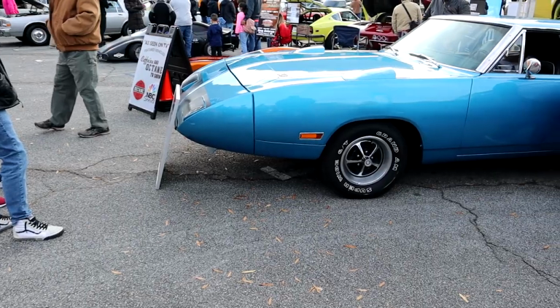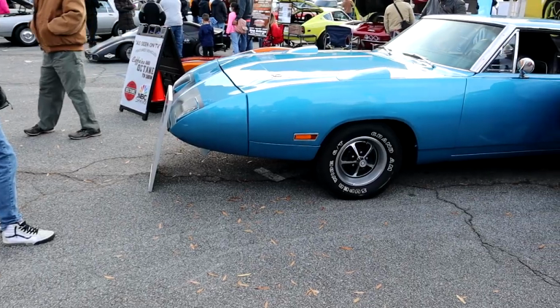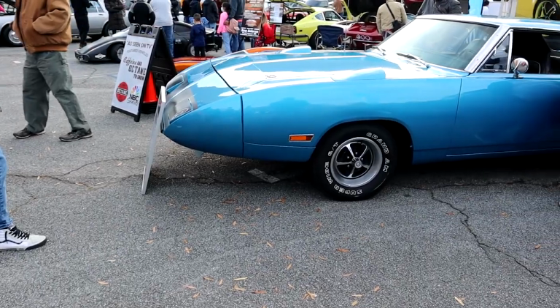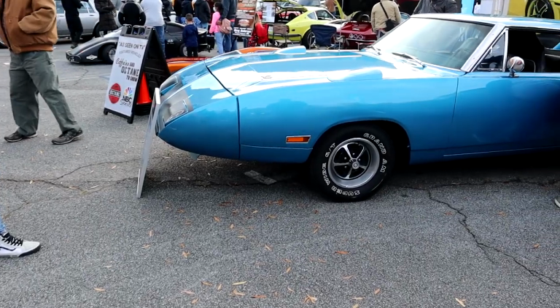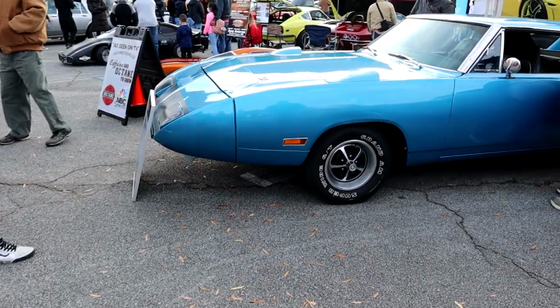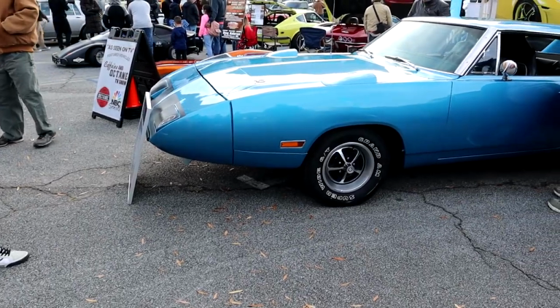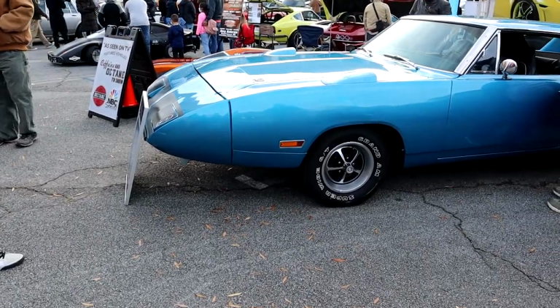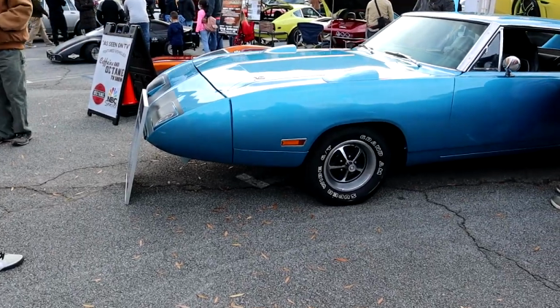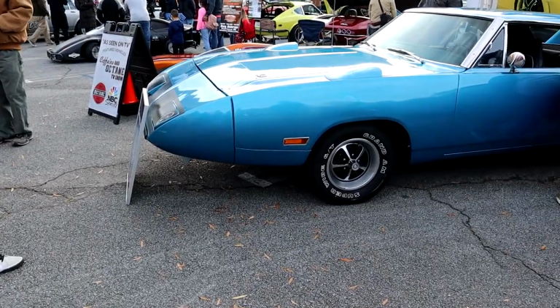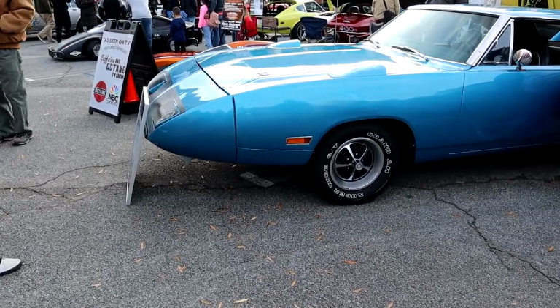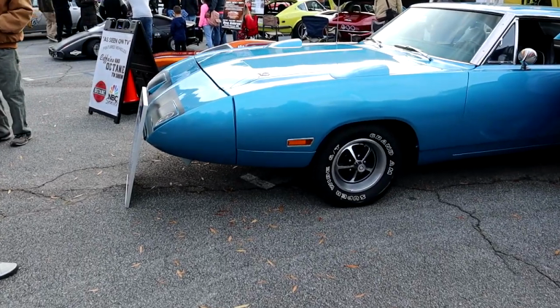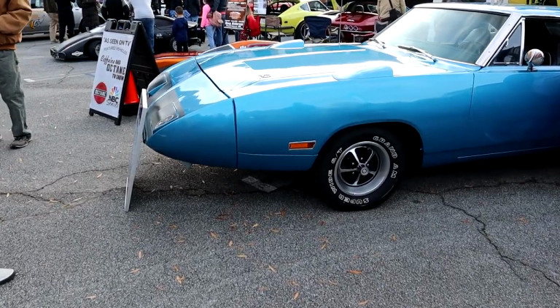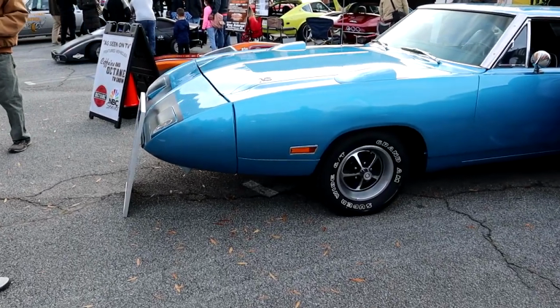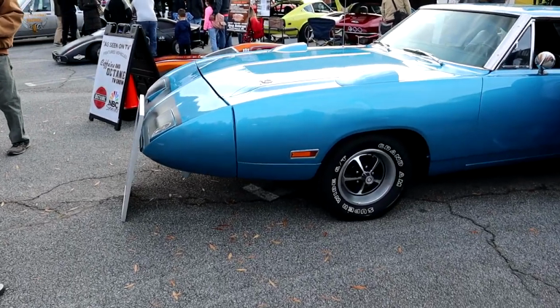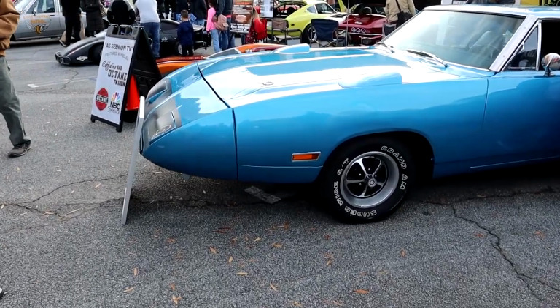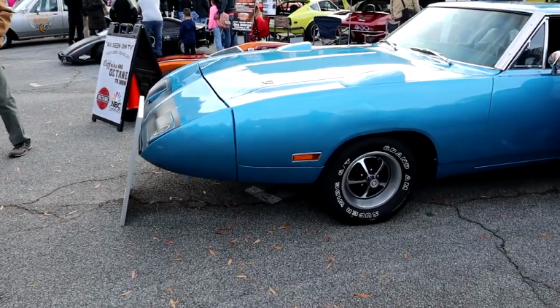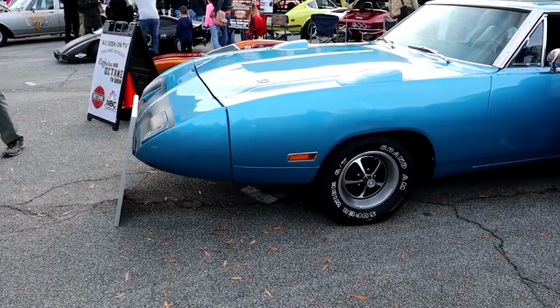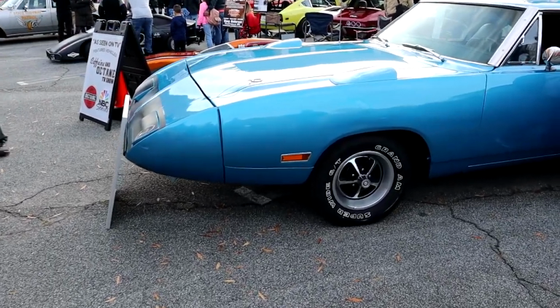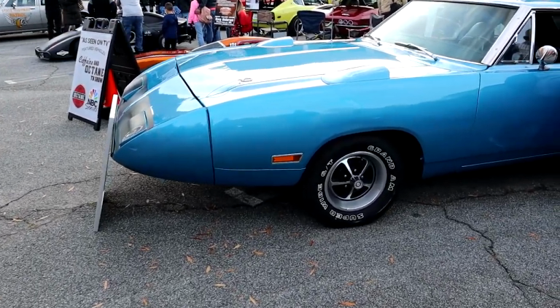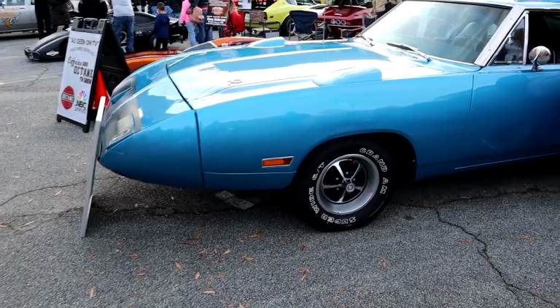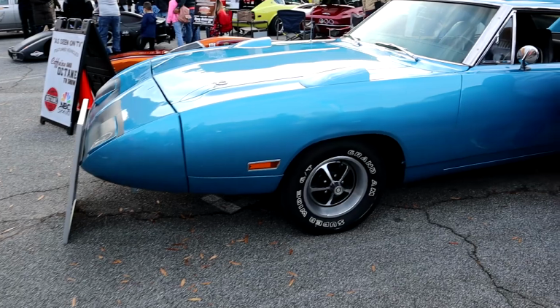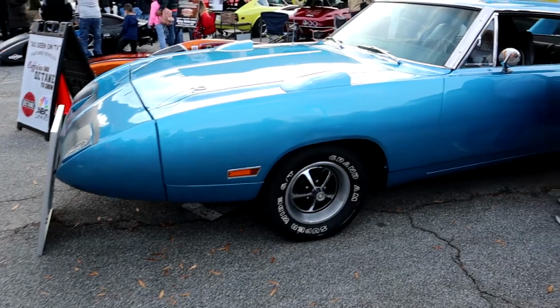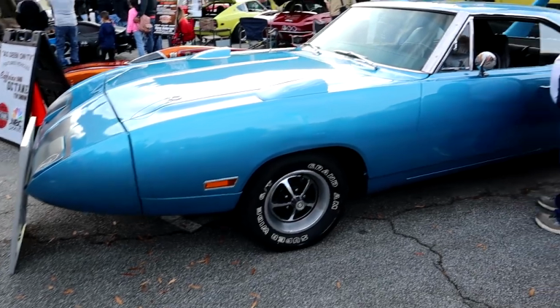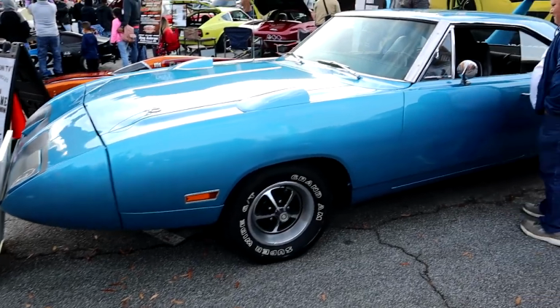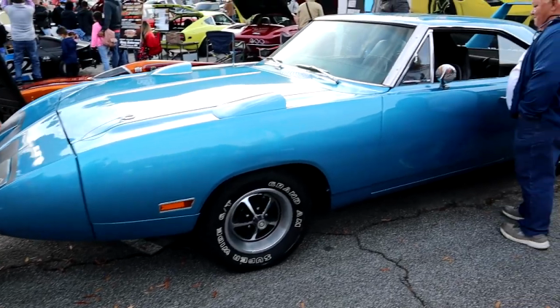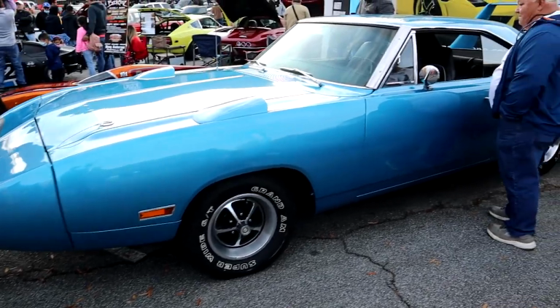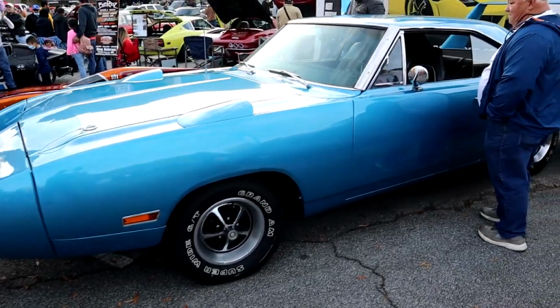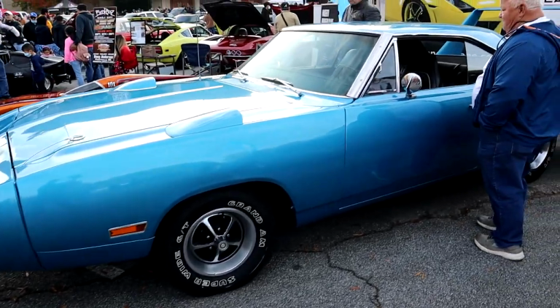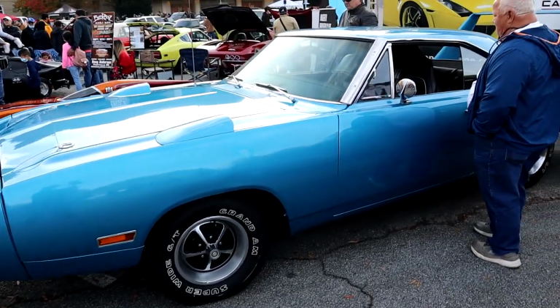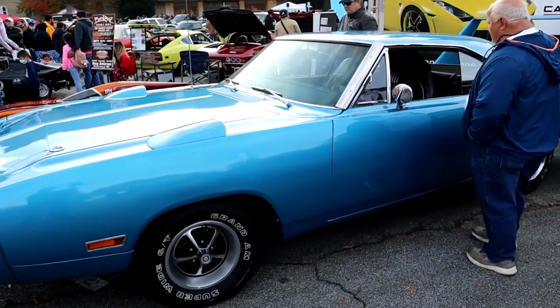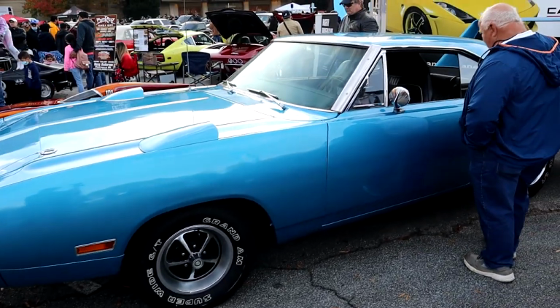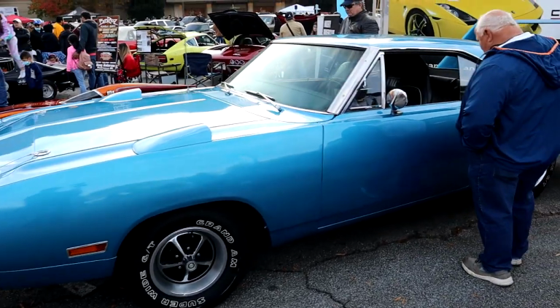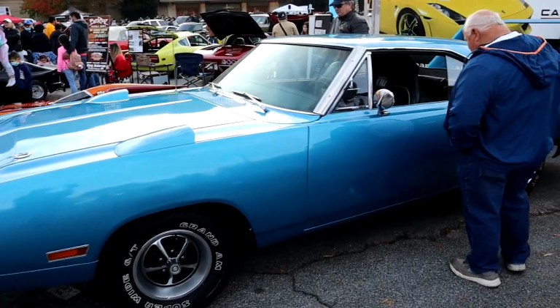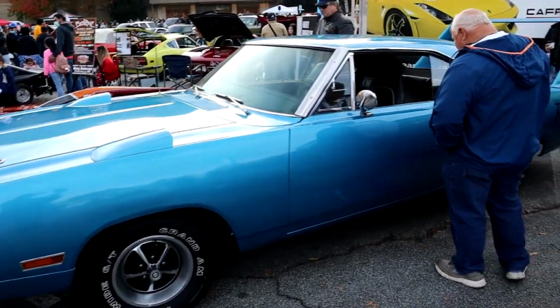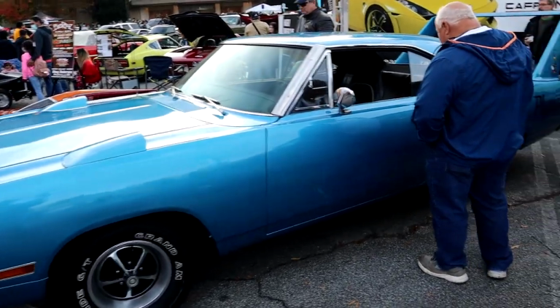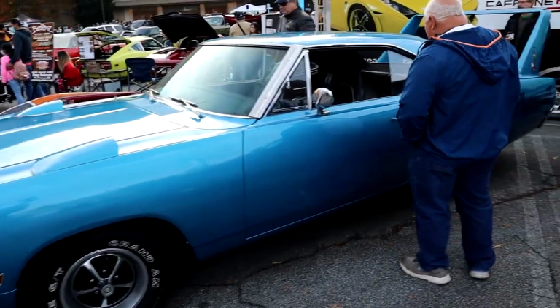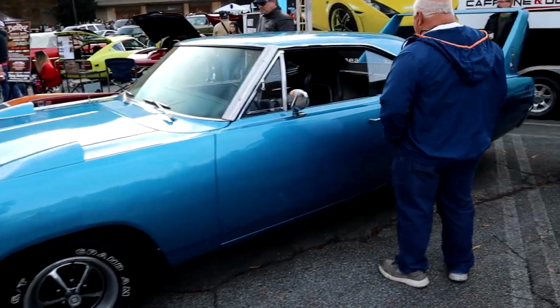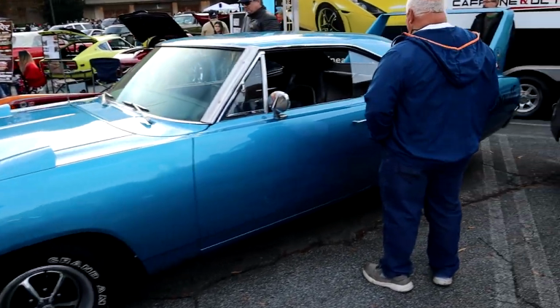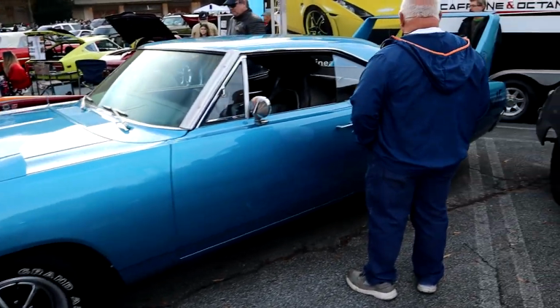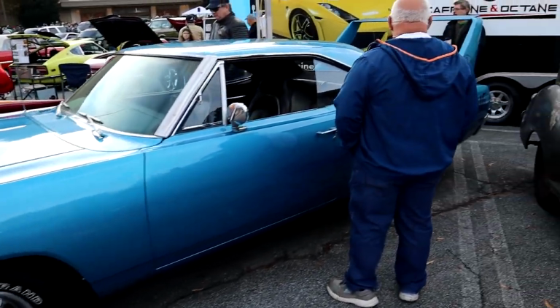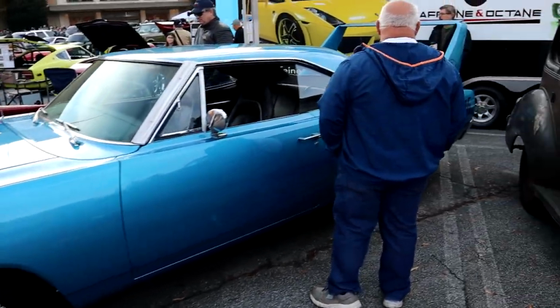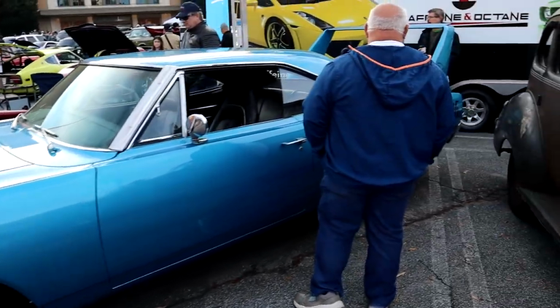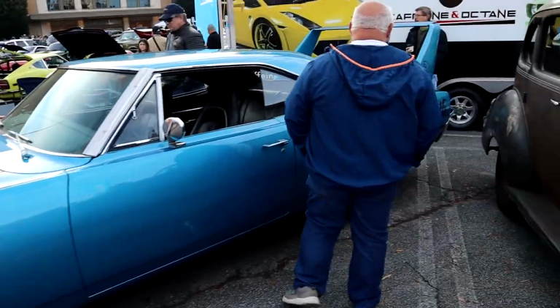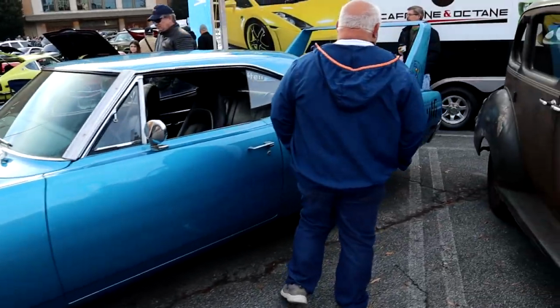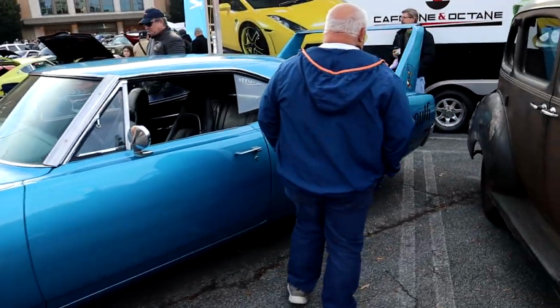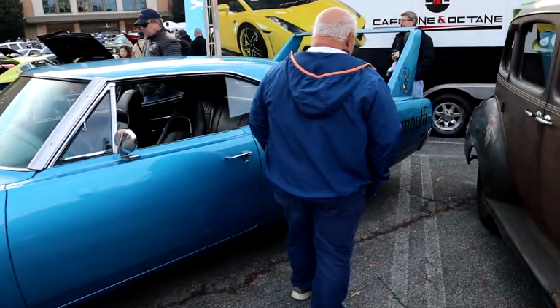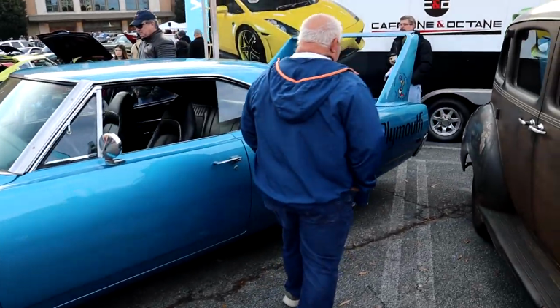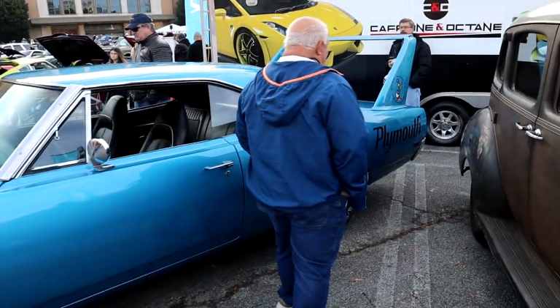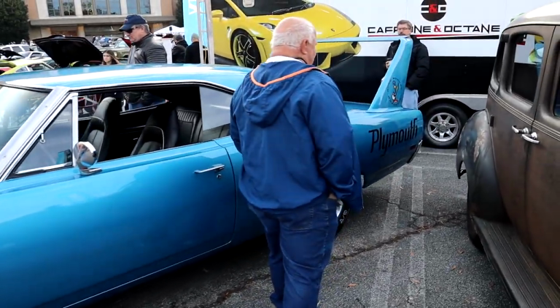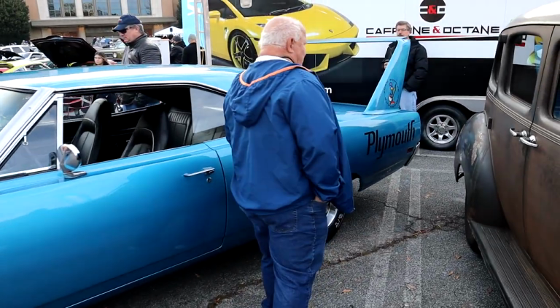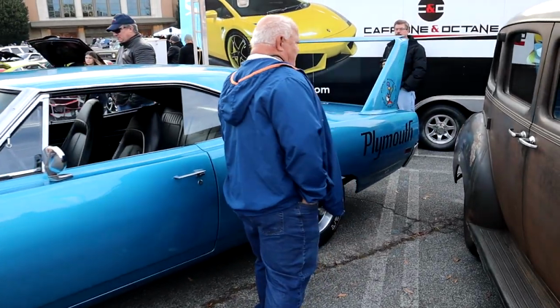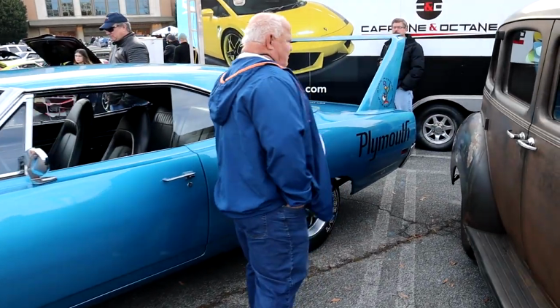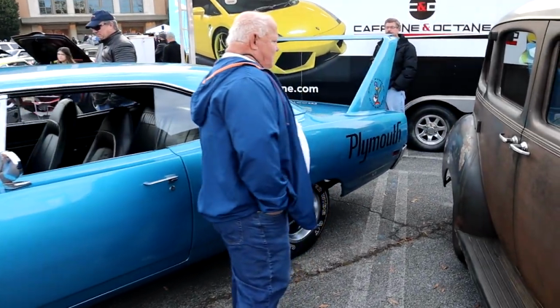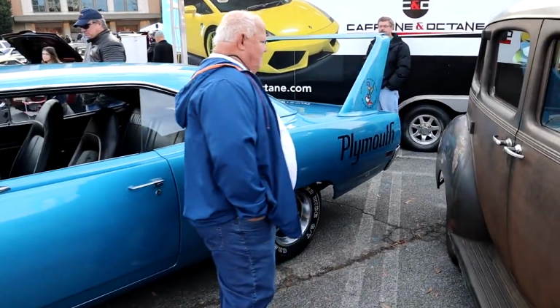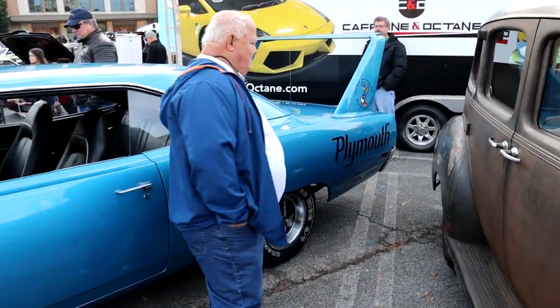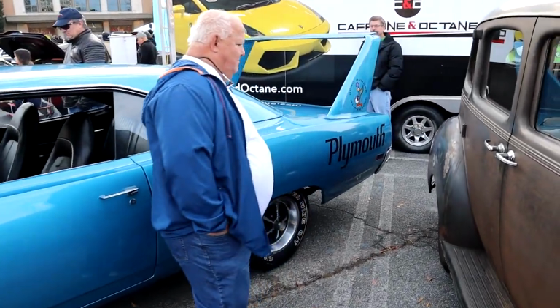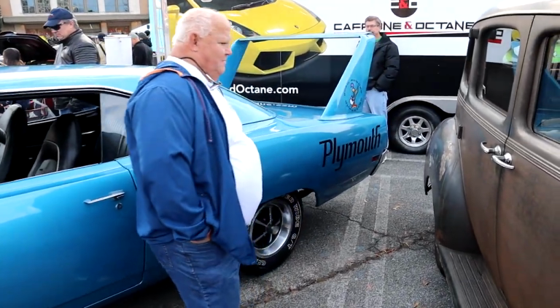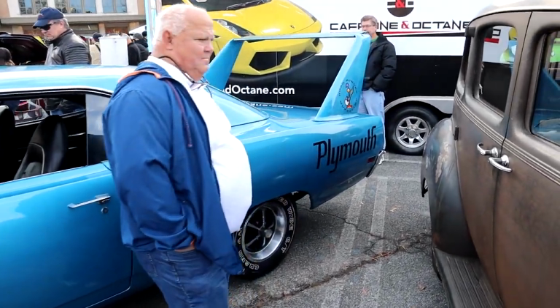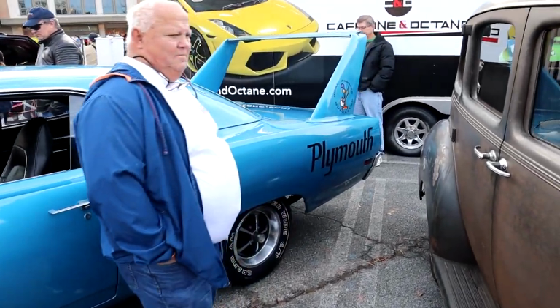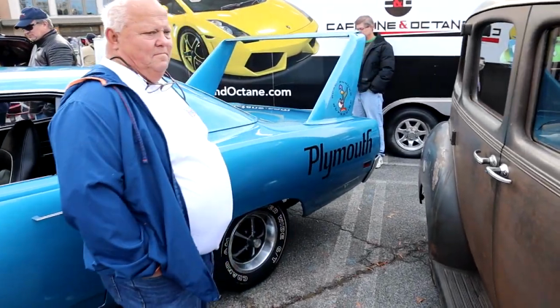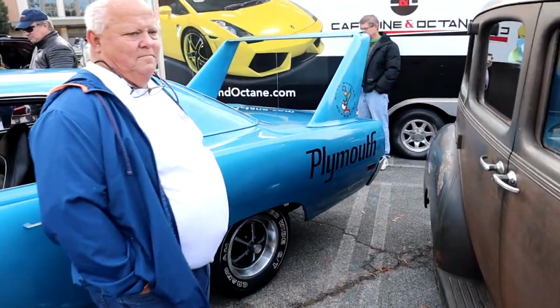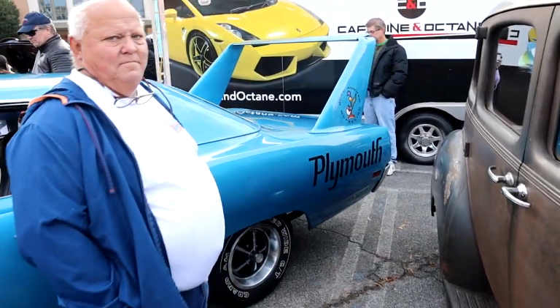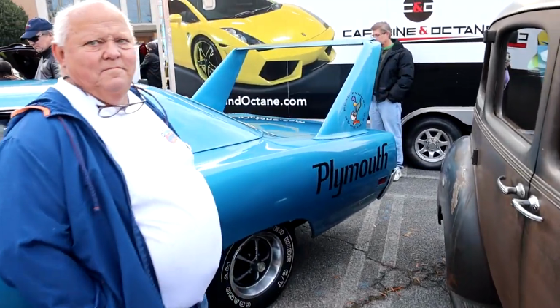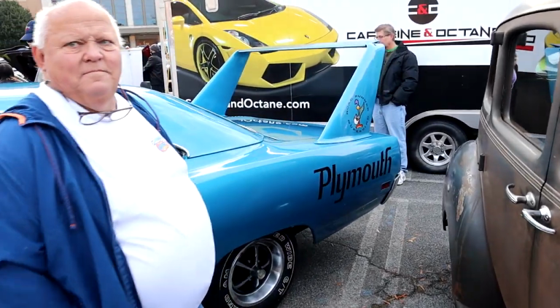Alright guys, we got a Plymouth Roadrunner over here — big wing car. Thing is beautiful.